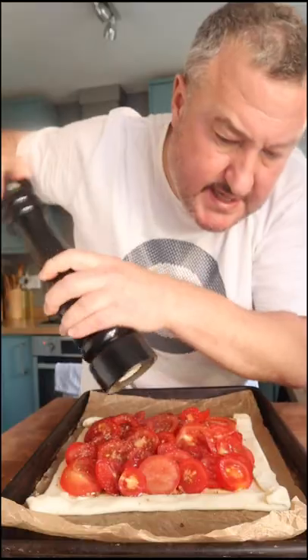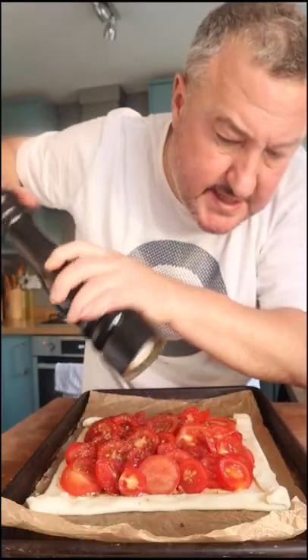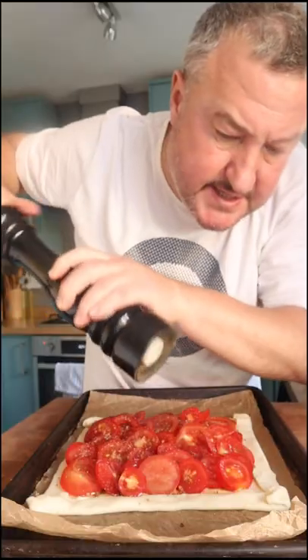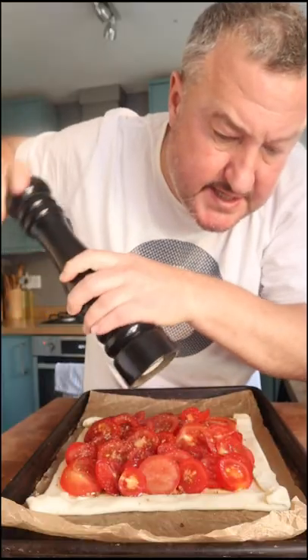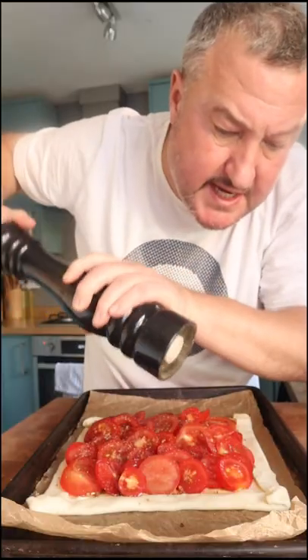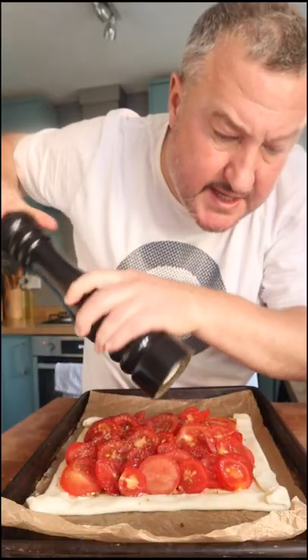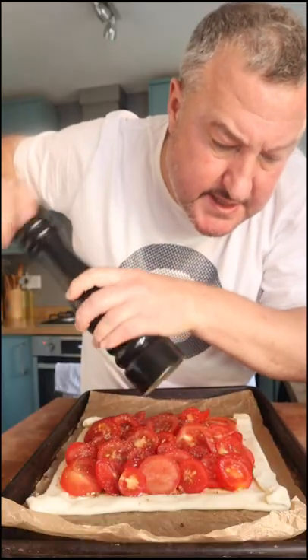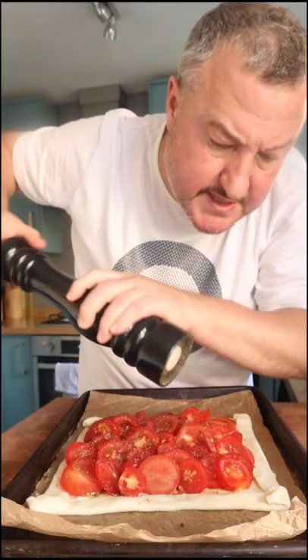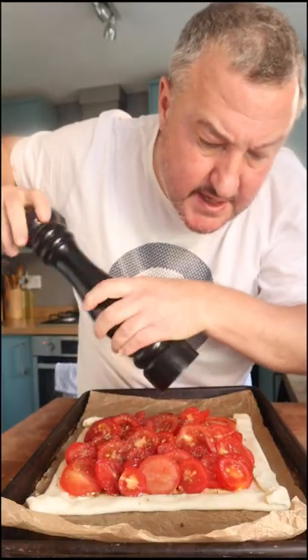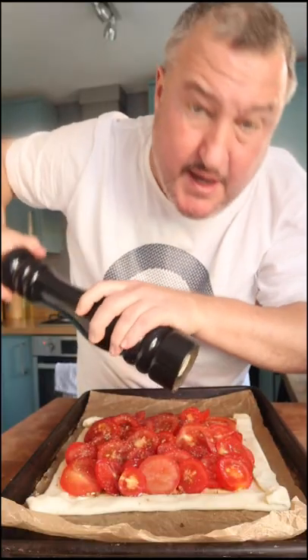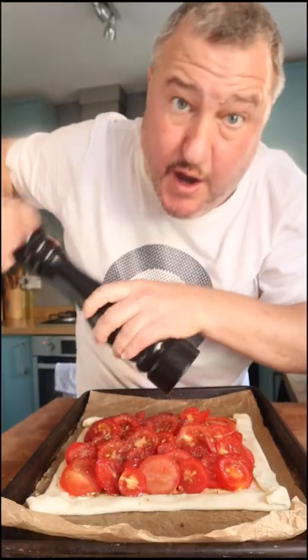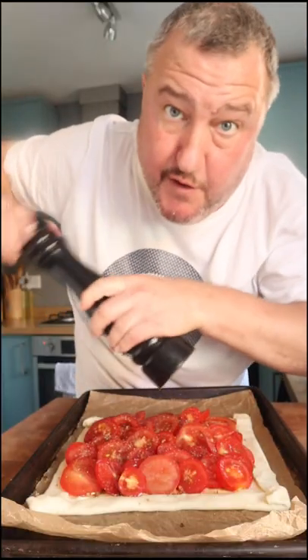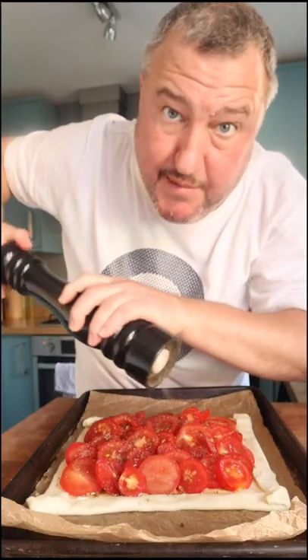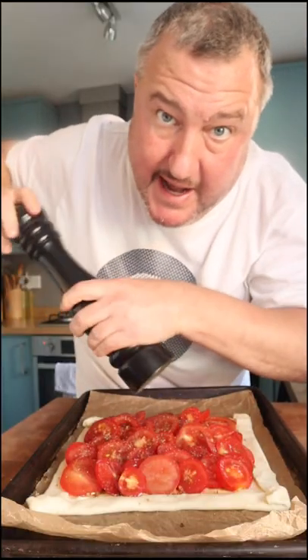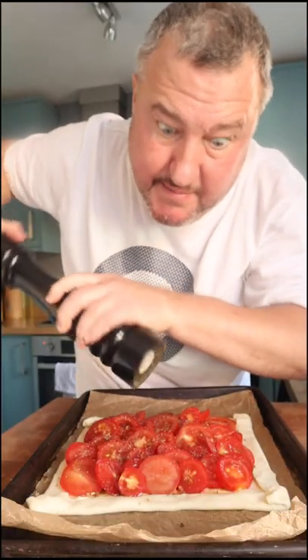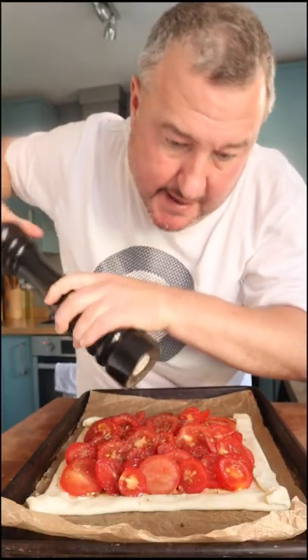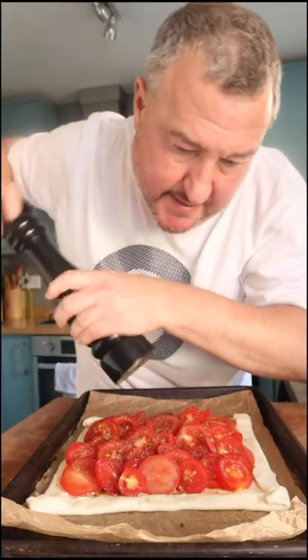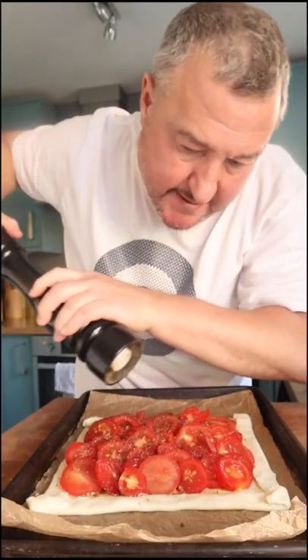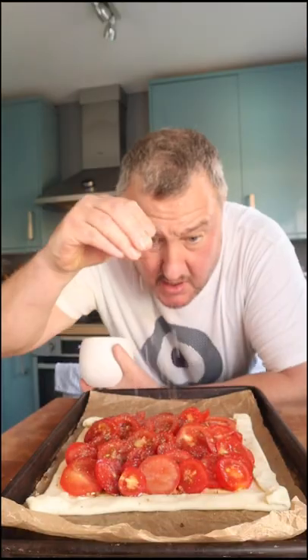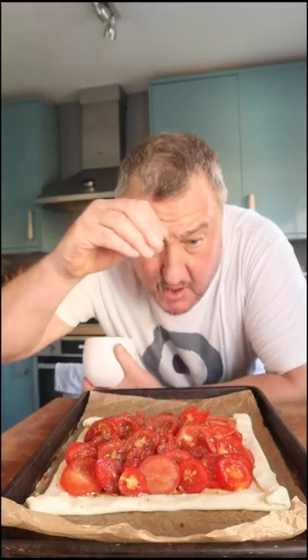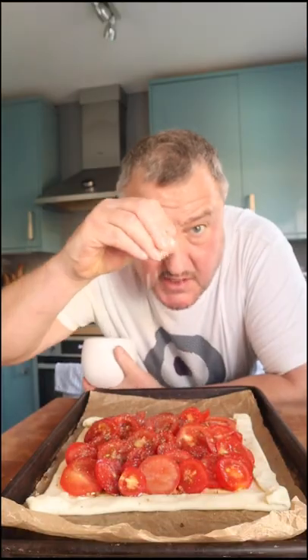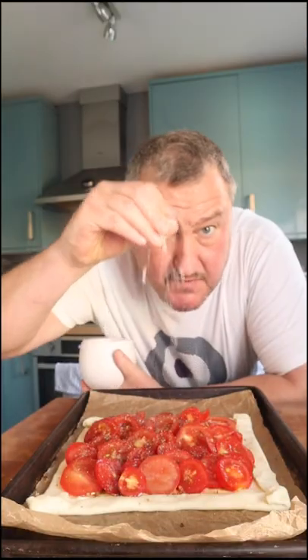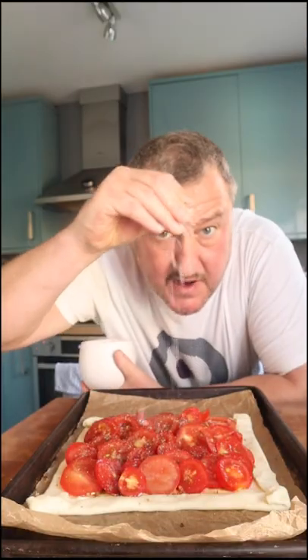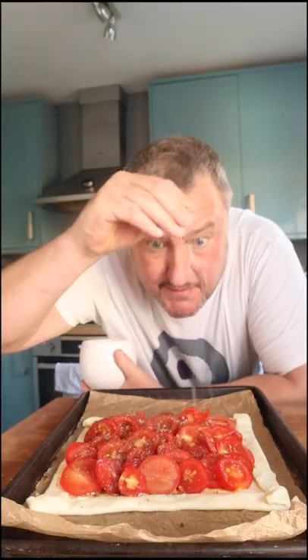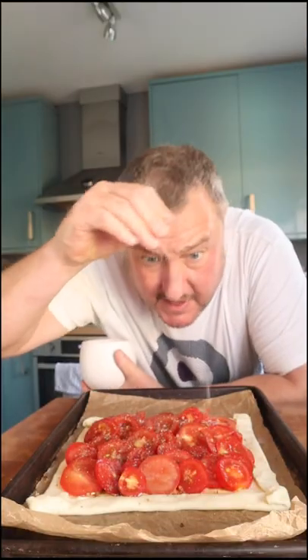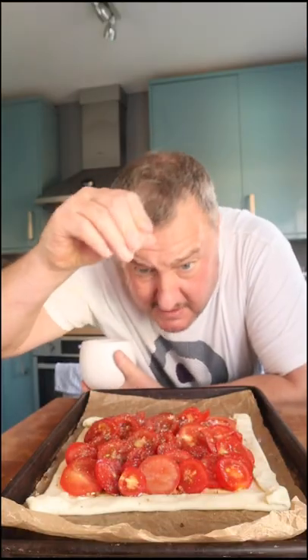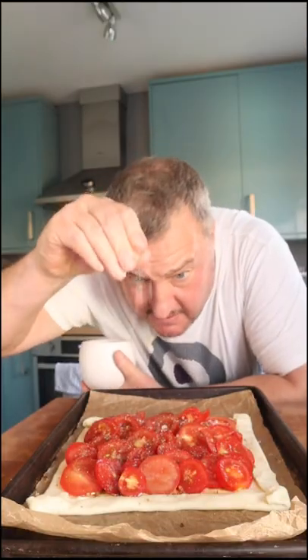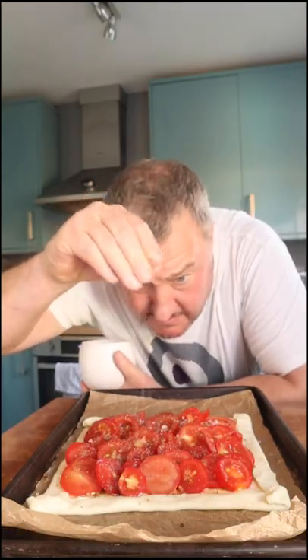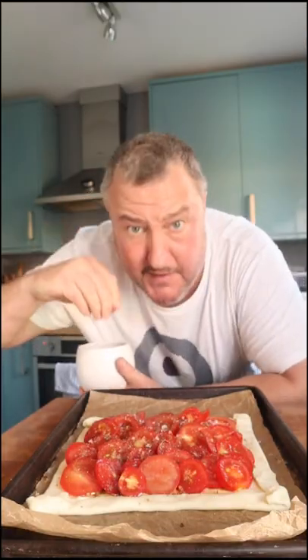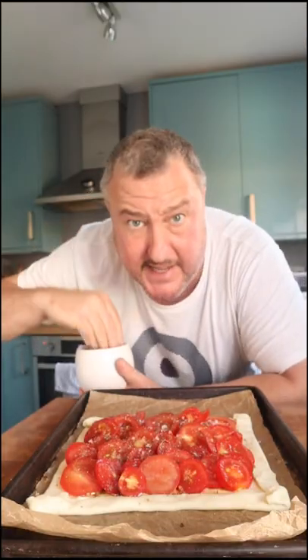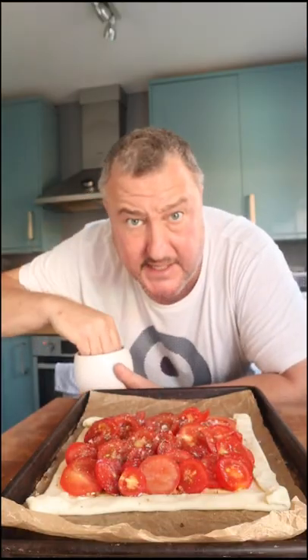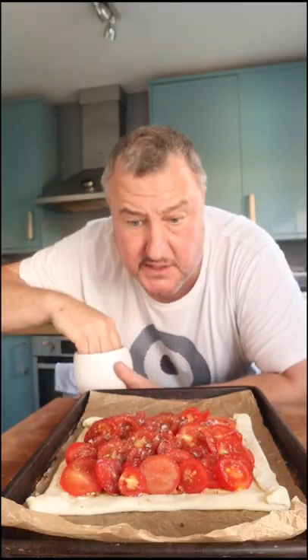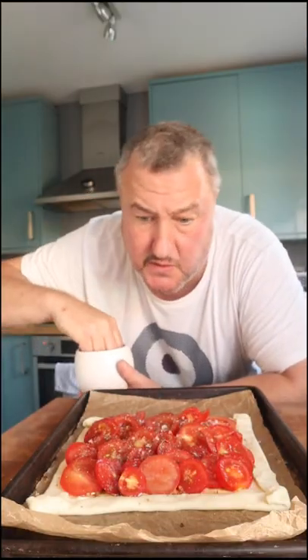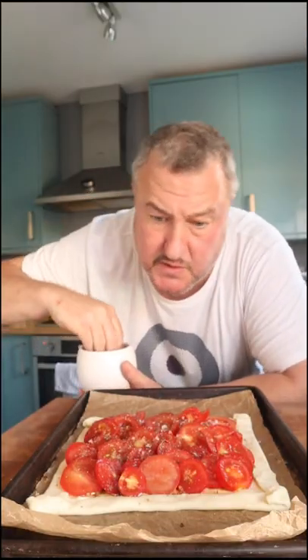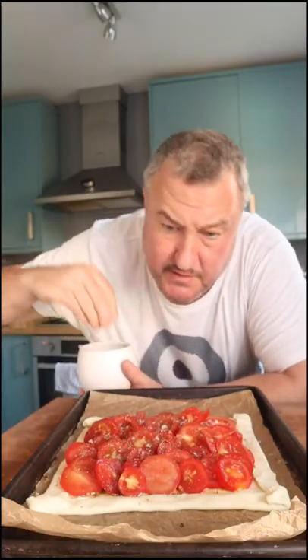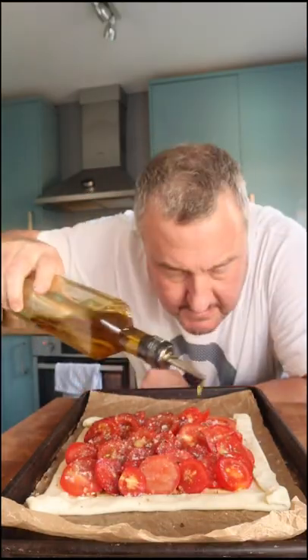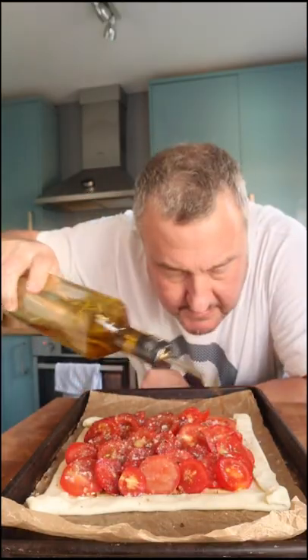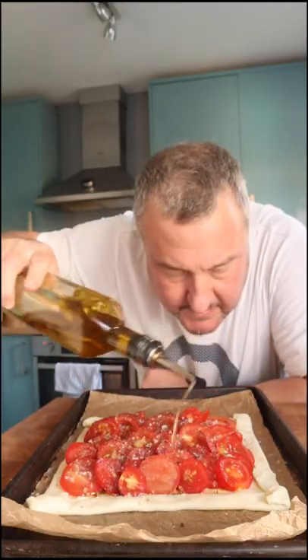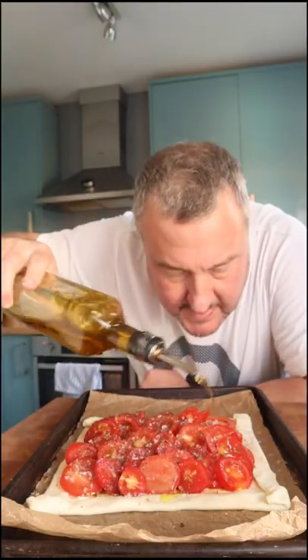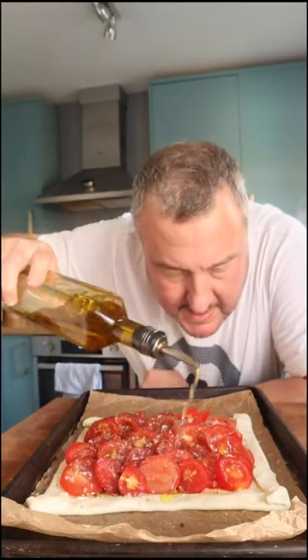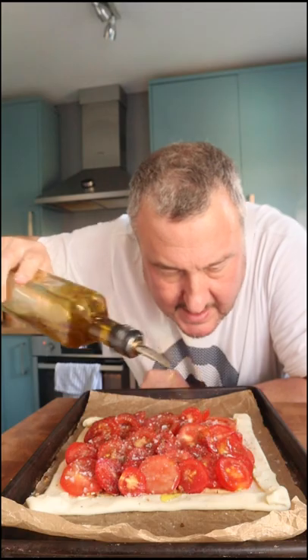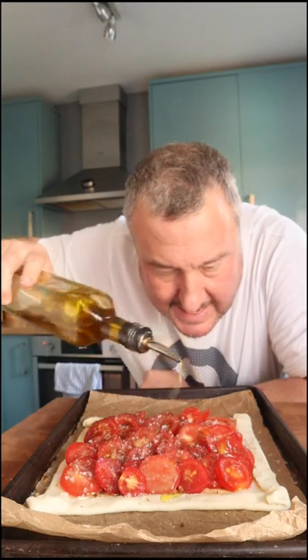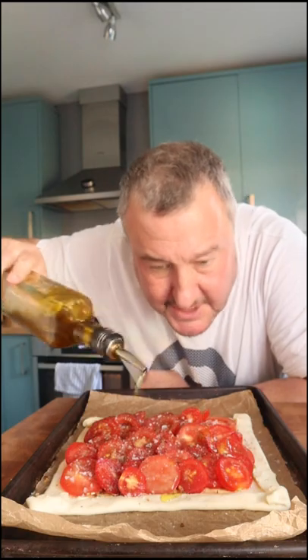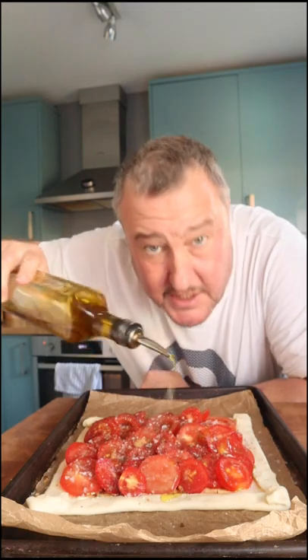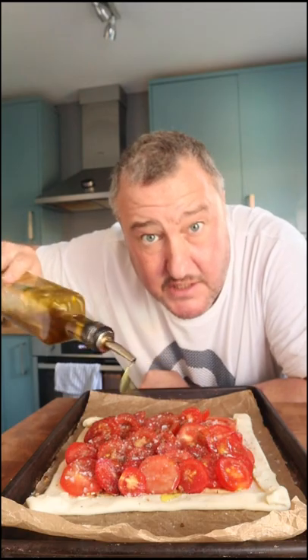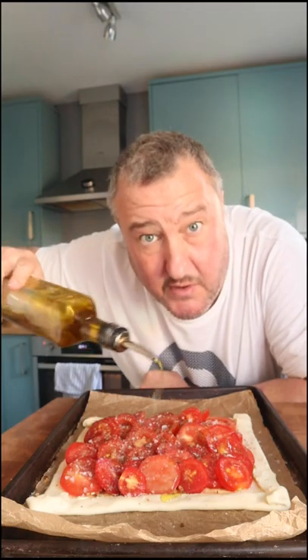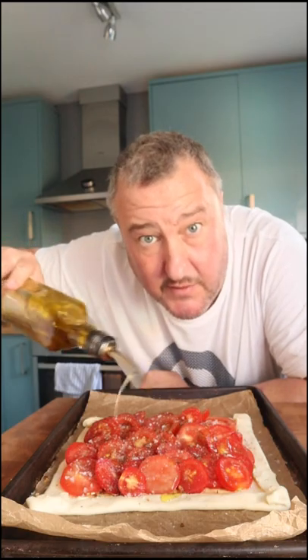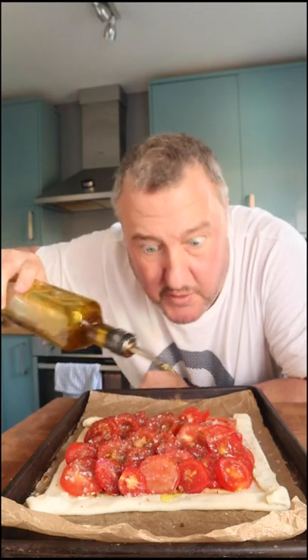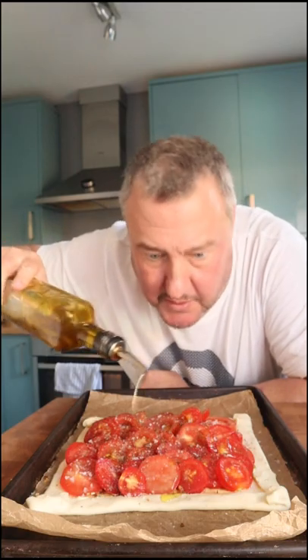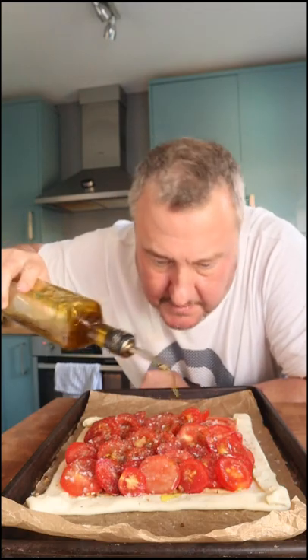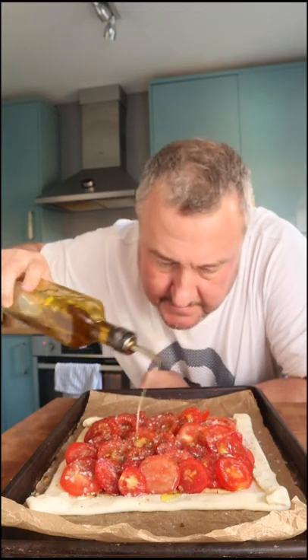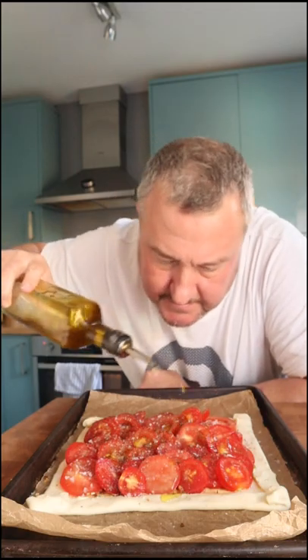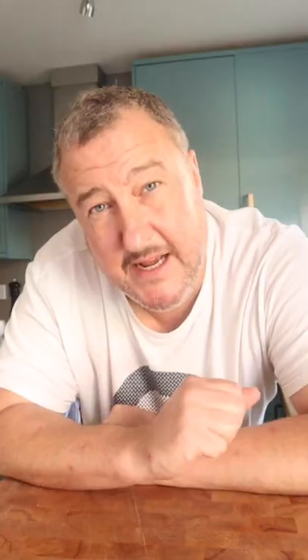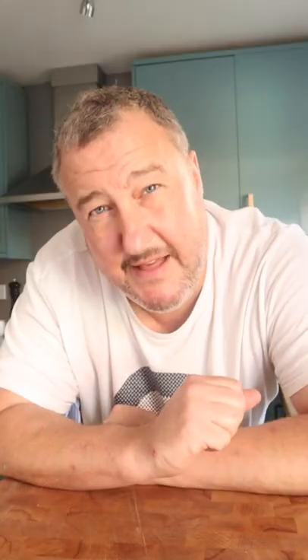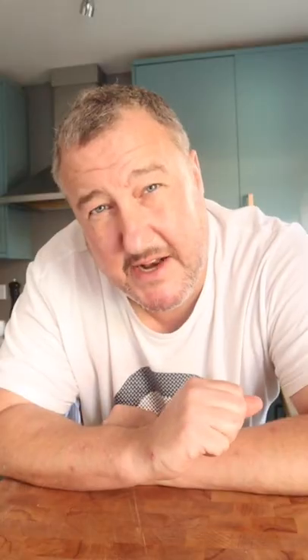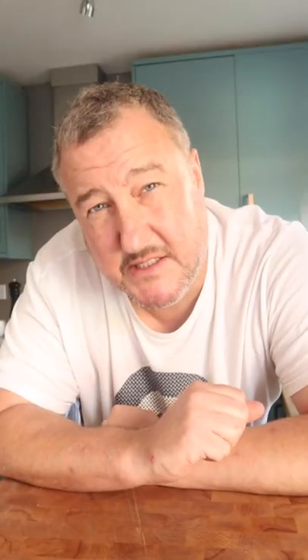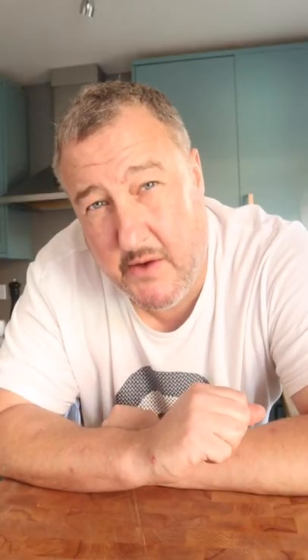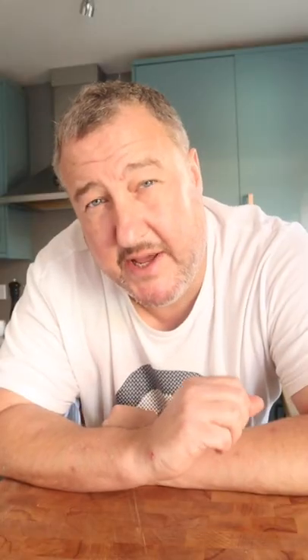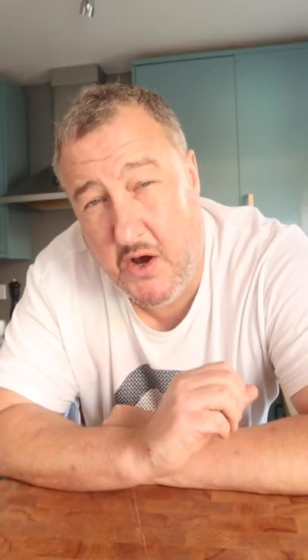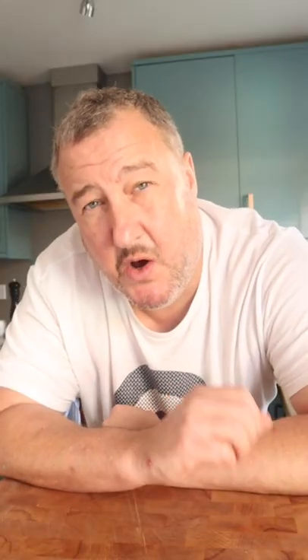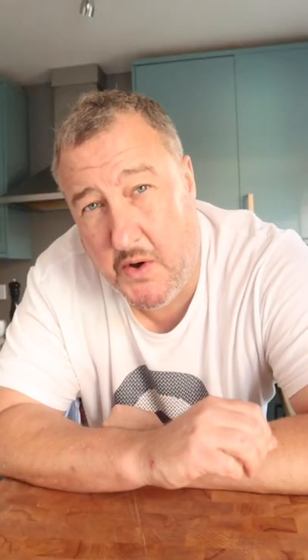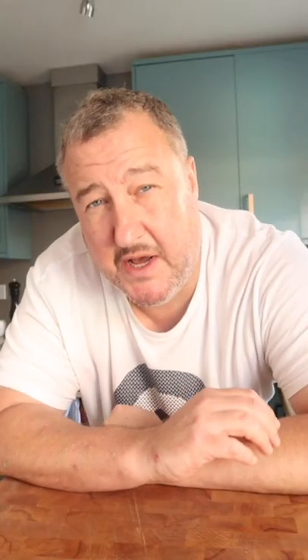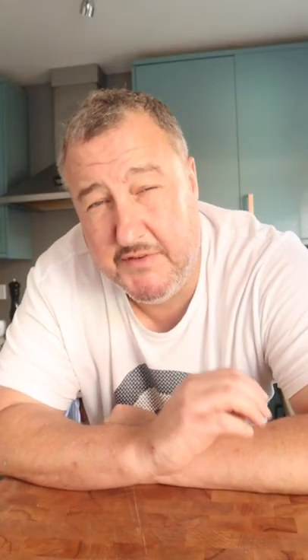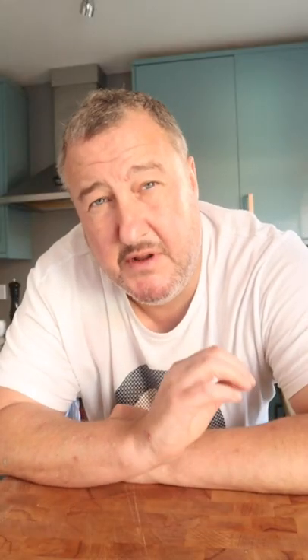Tons and tons of black pepper, lots of lovely flaky salt, lashings of olive oil, and then it's going in a hot oven.